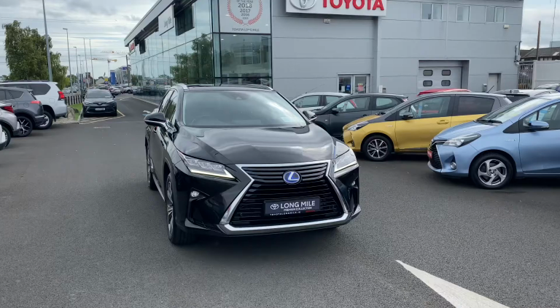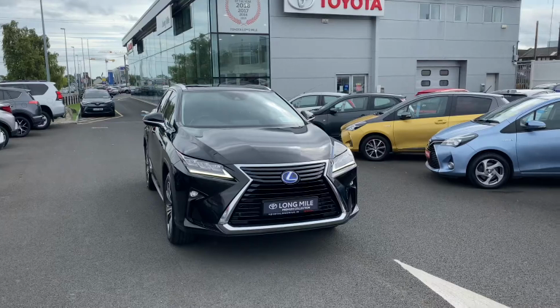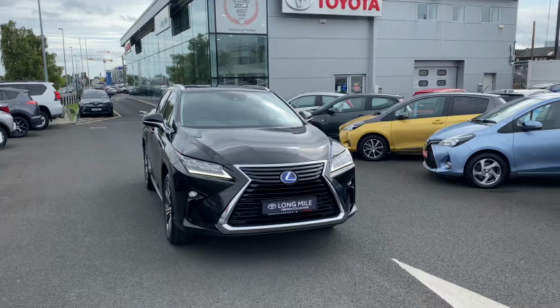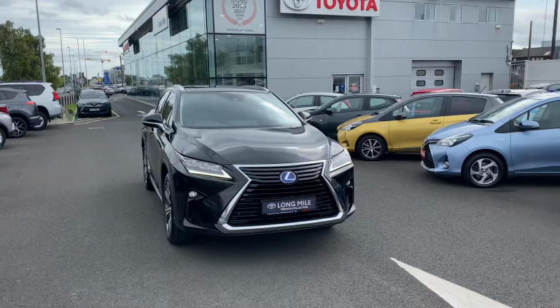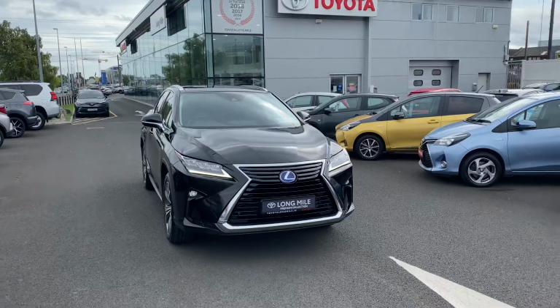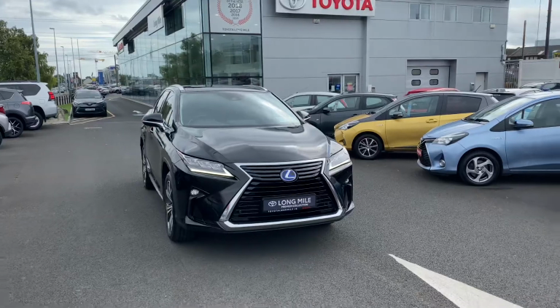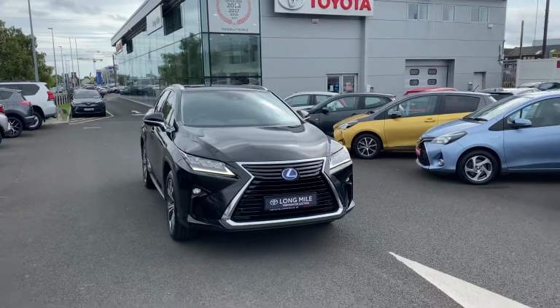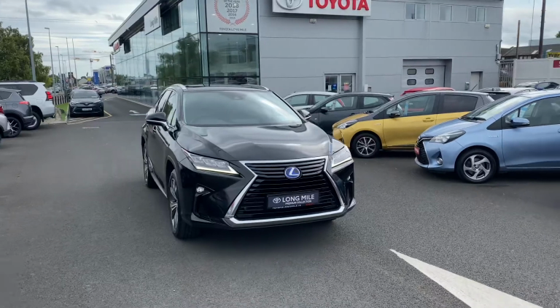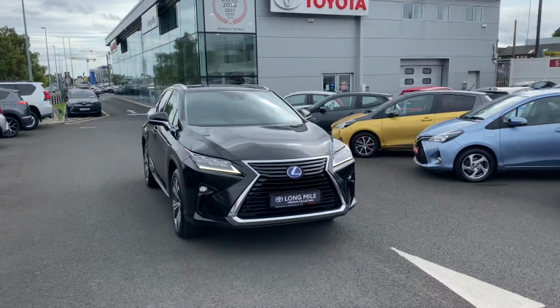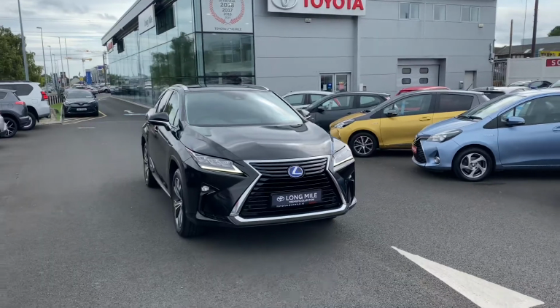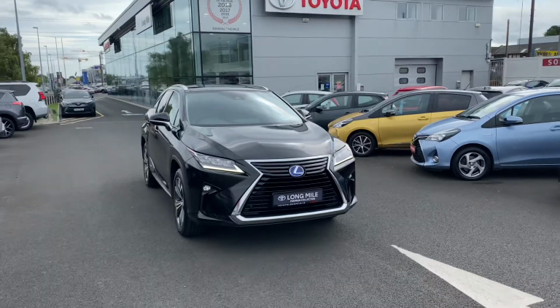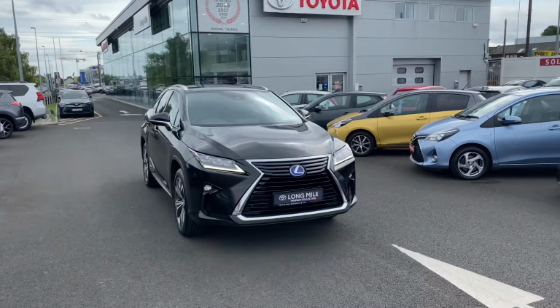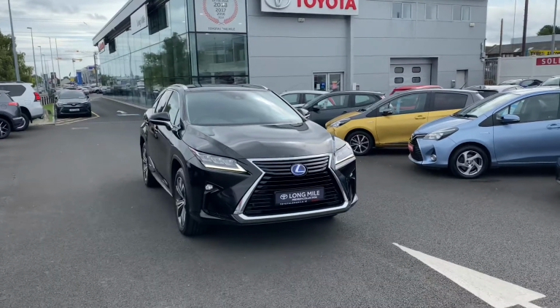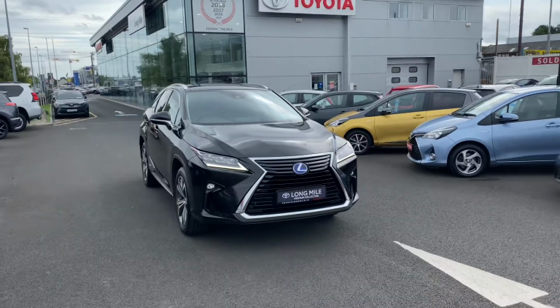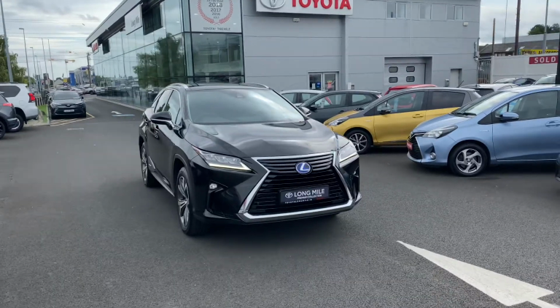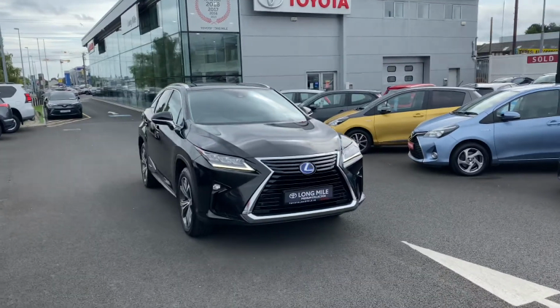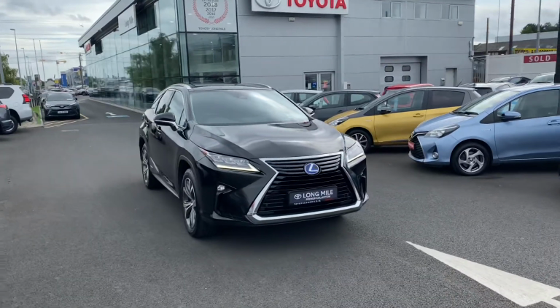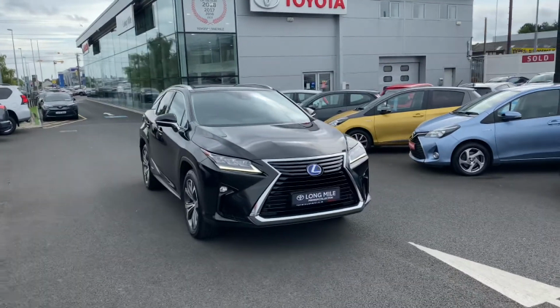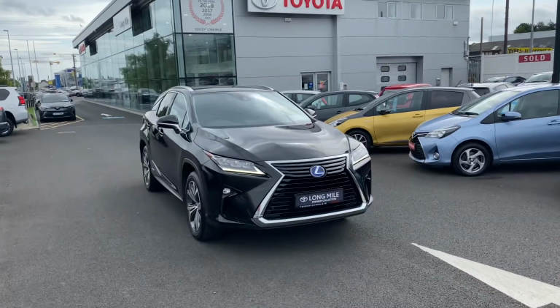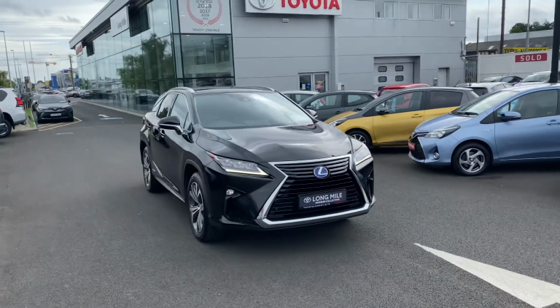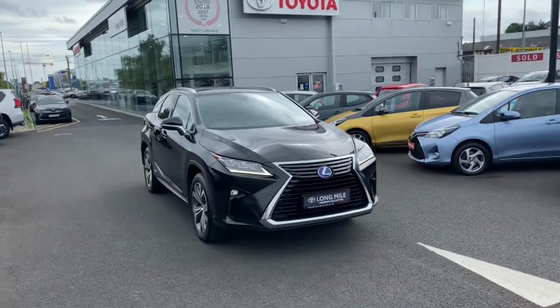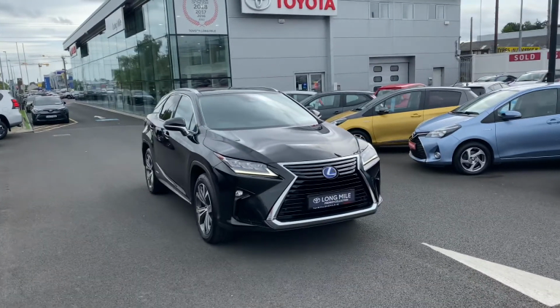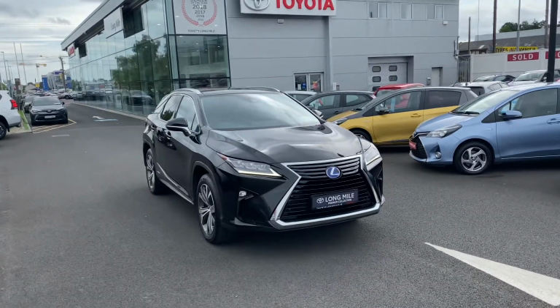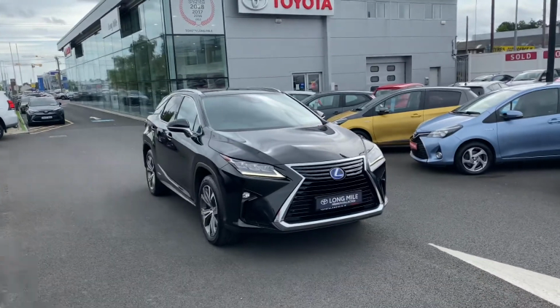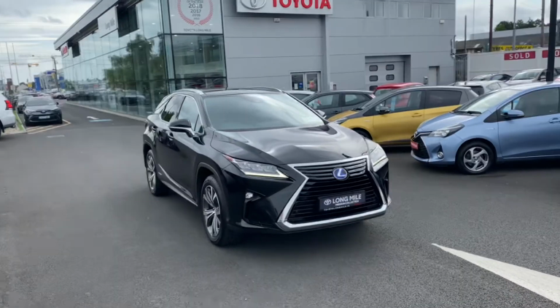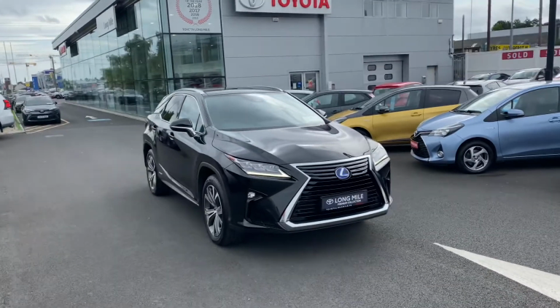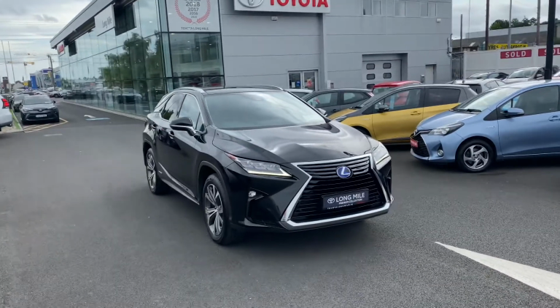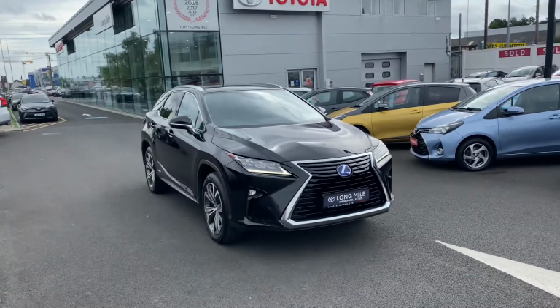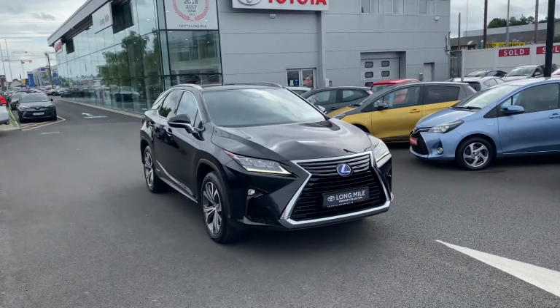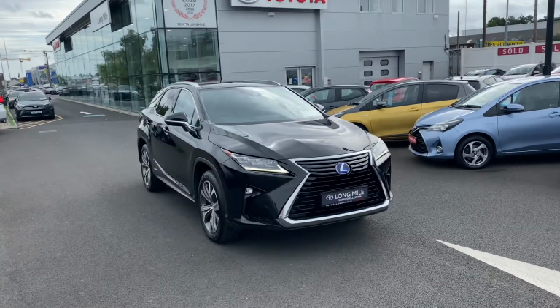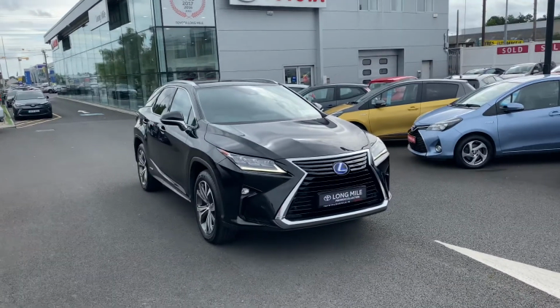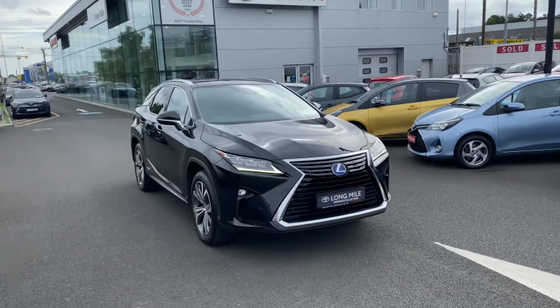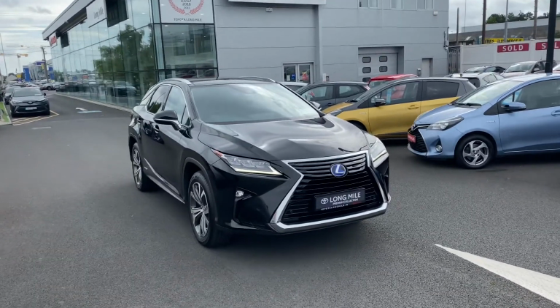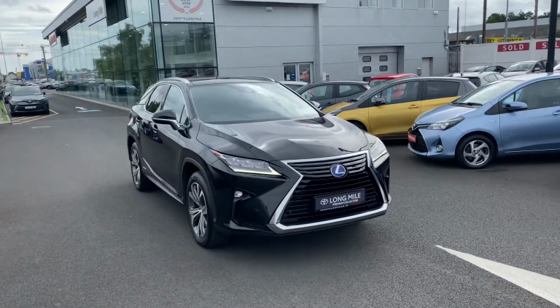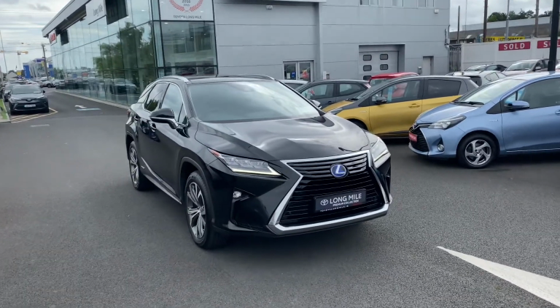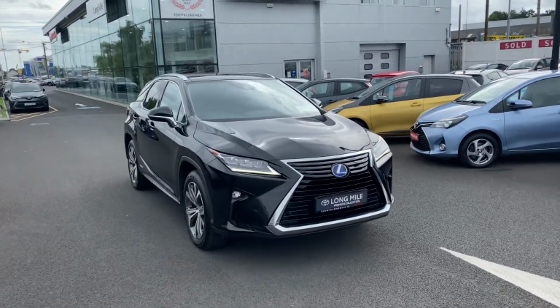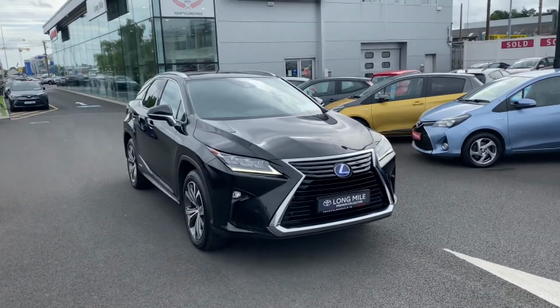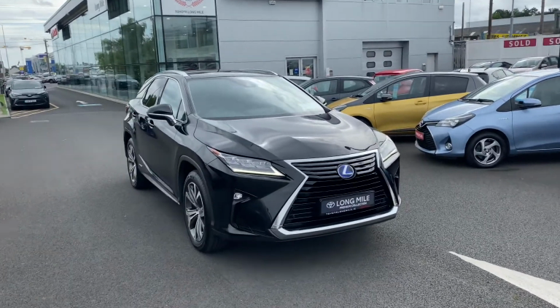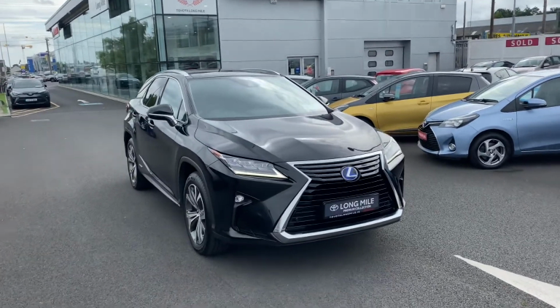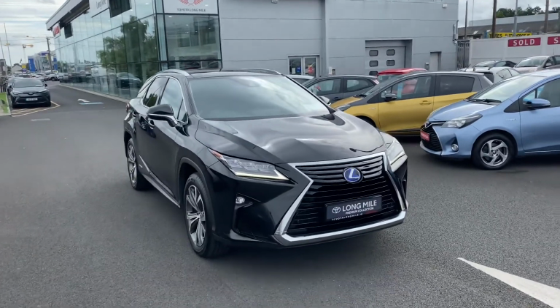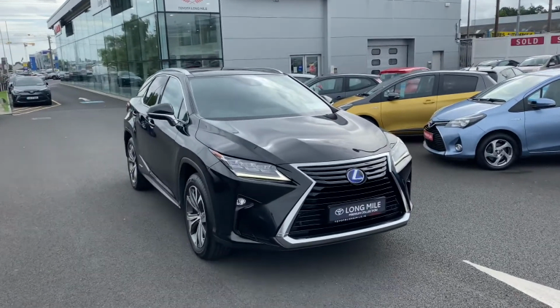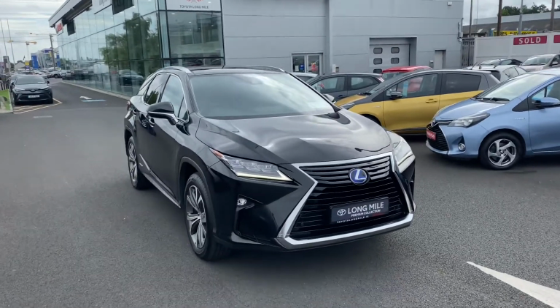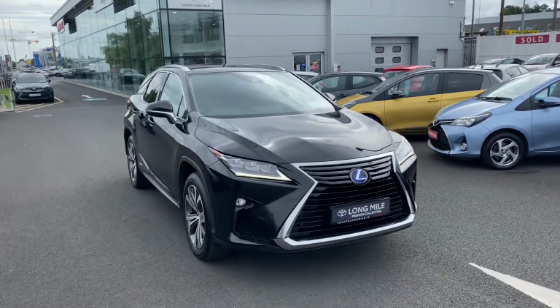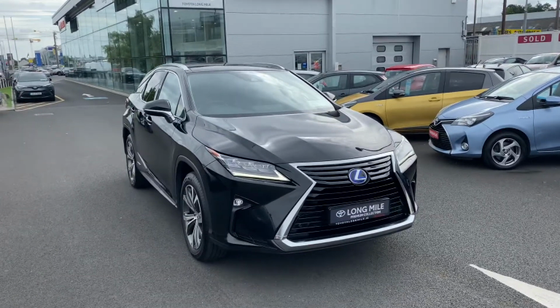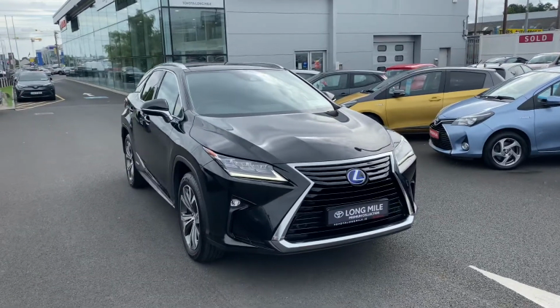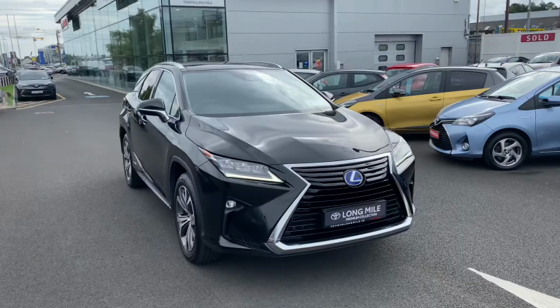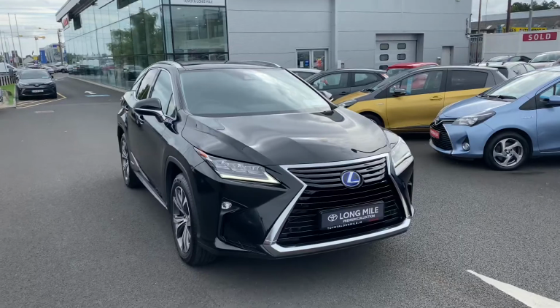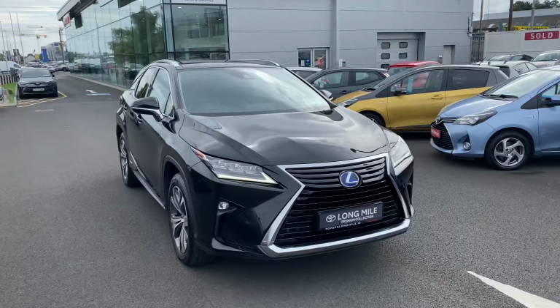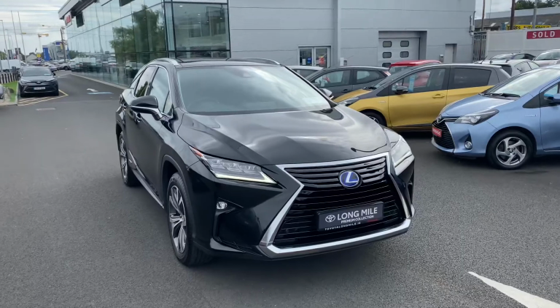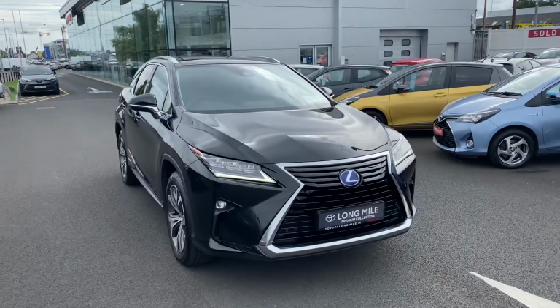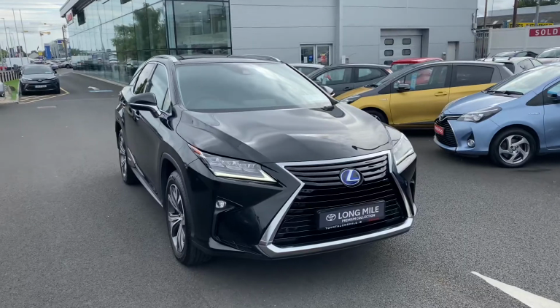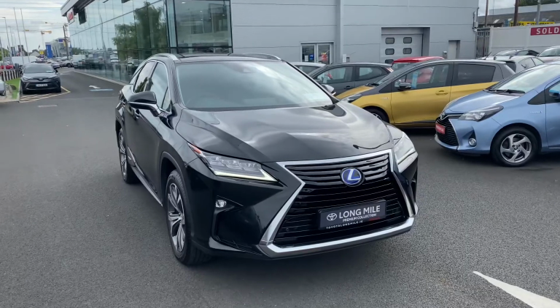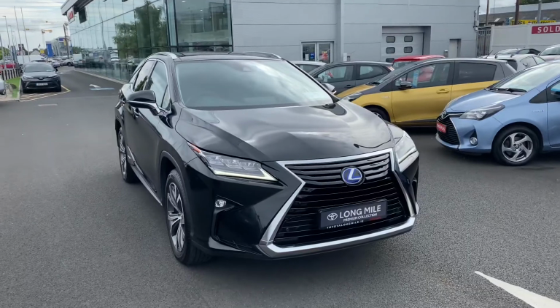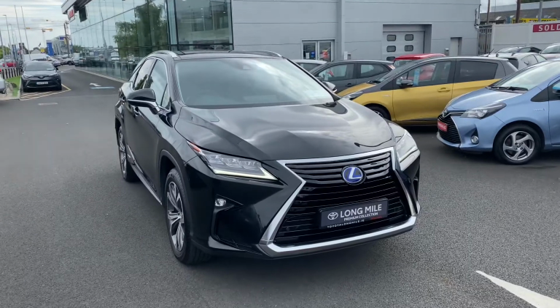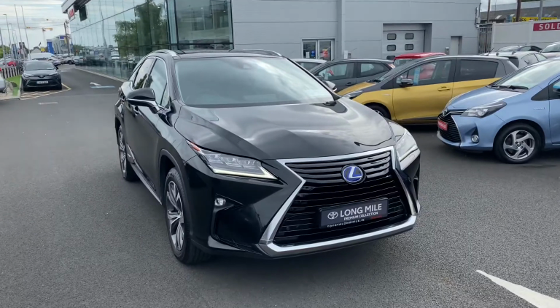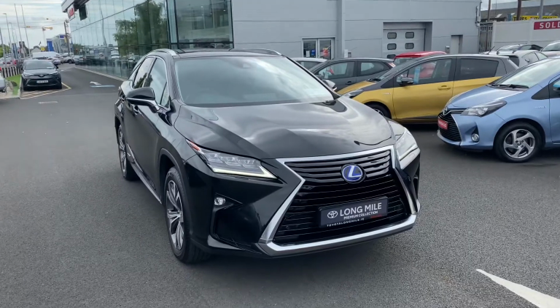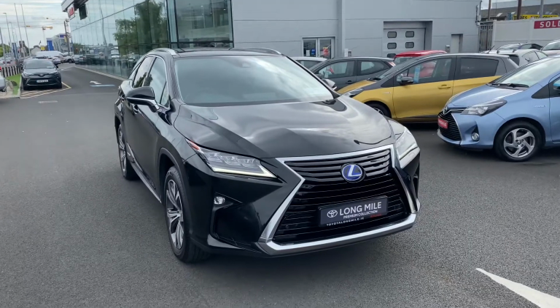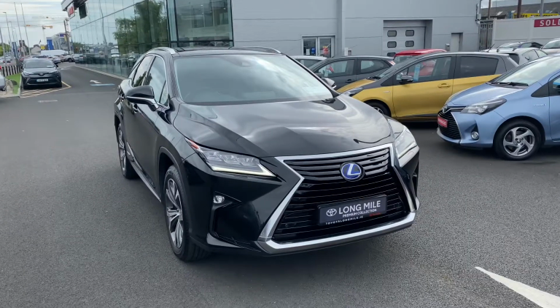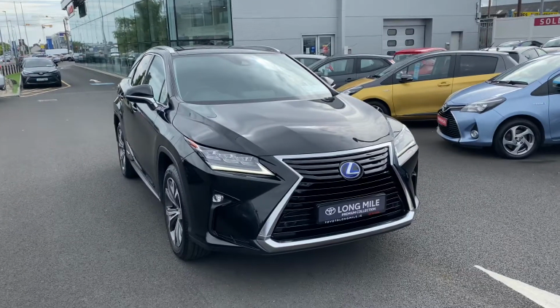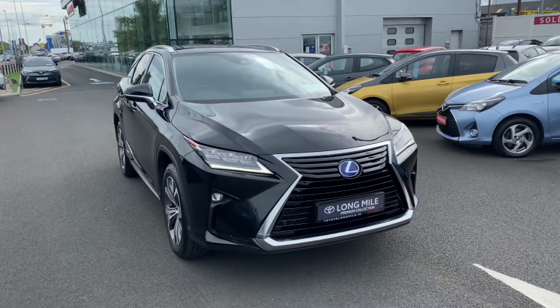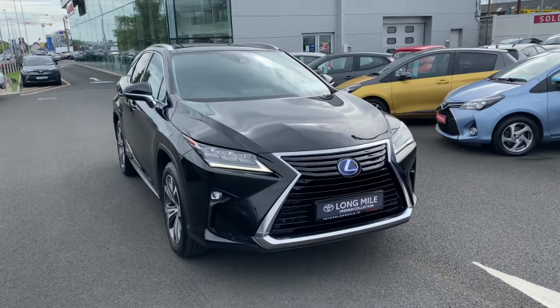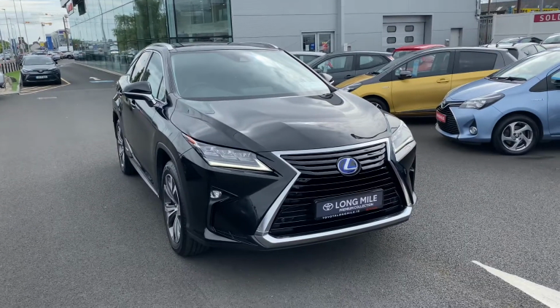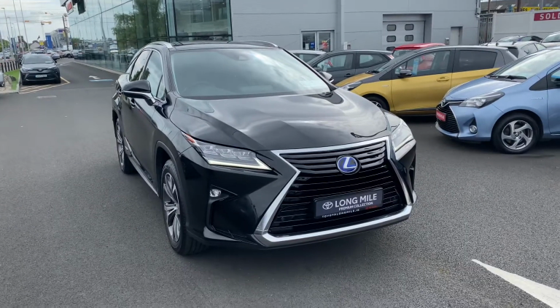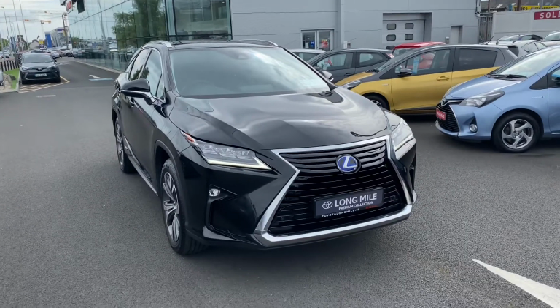Hello and welcome to Teal Longwell. Here we have a 2018 Lexus RX 450h Luxury finished off in metallic black.